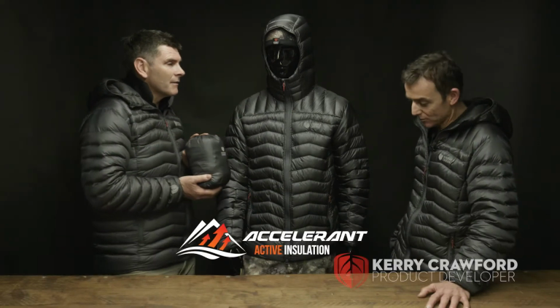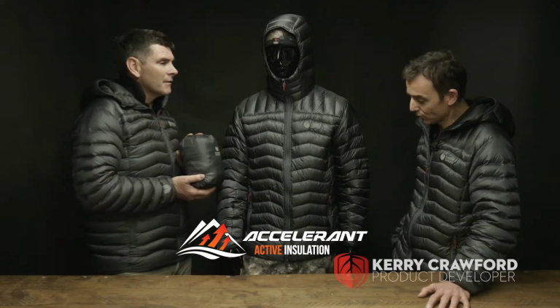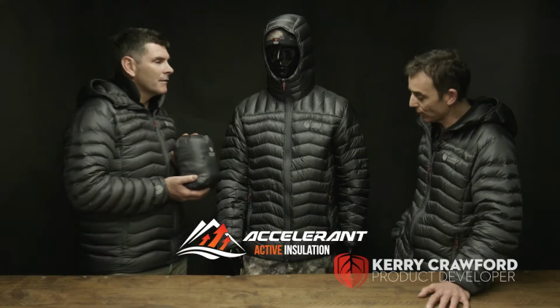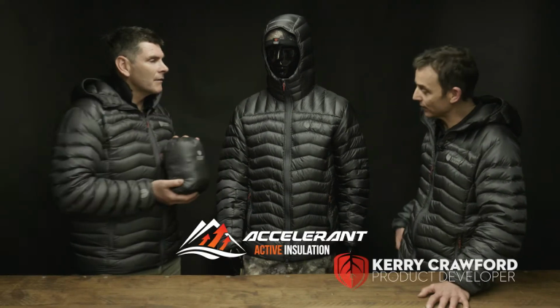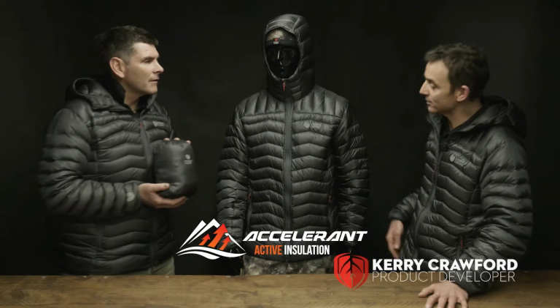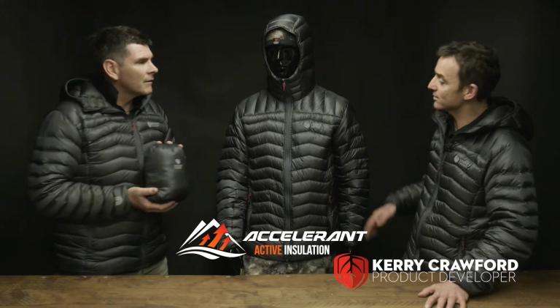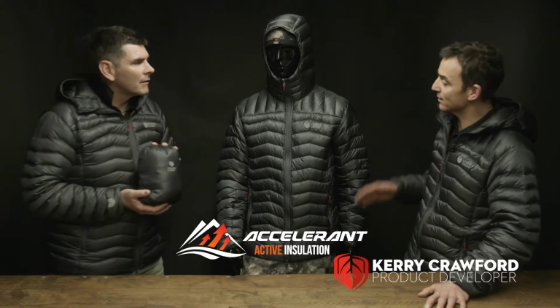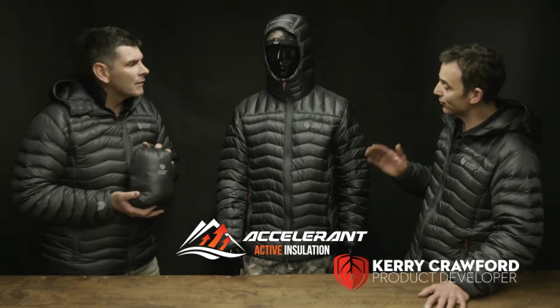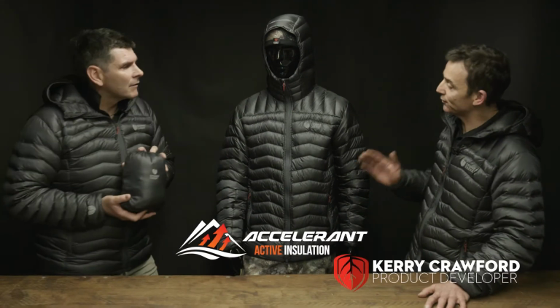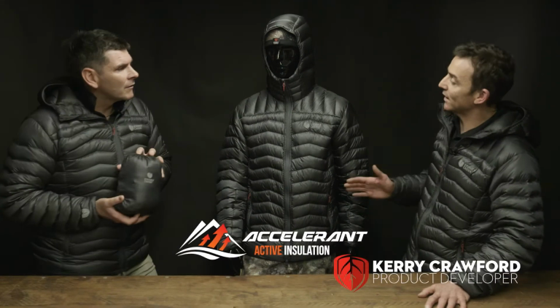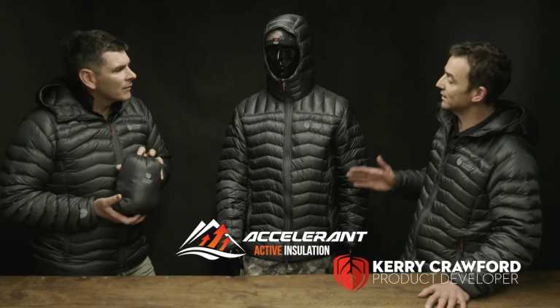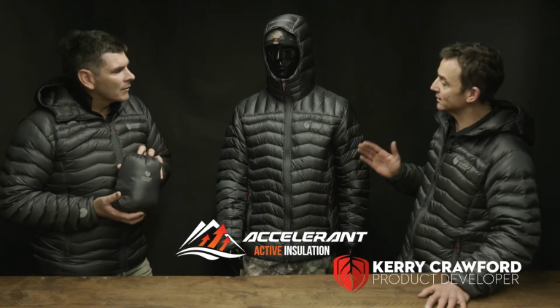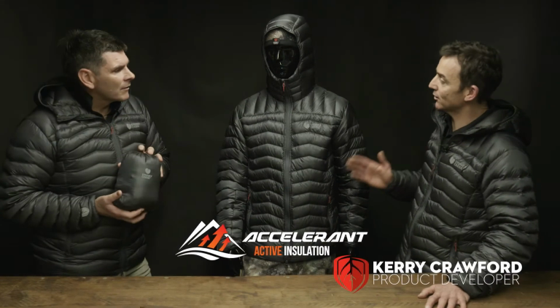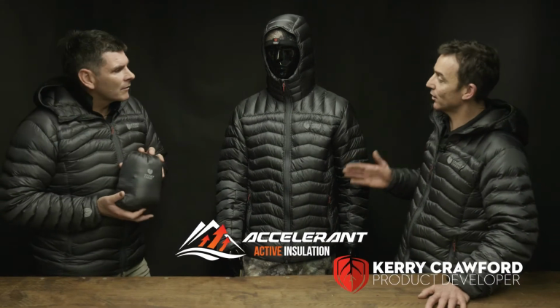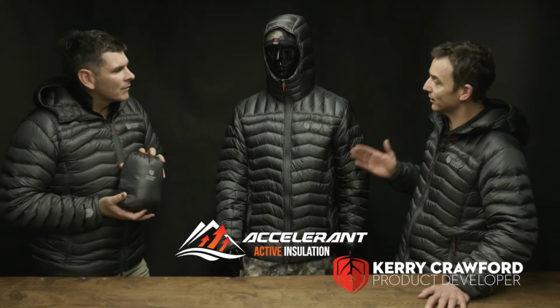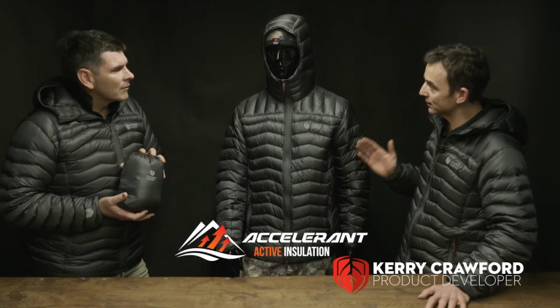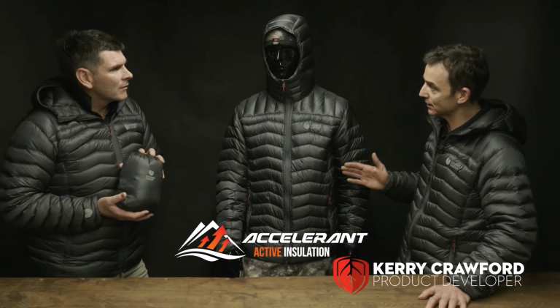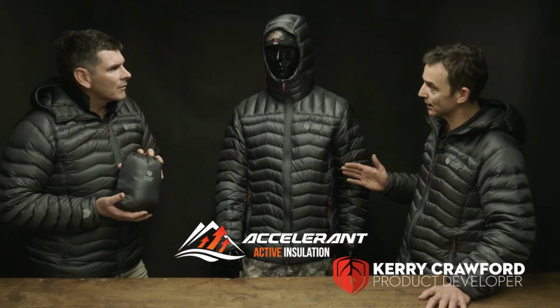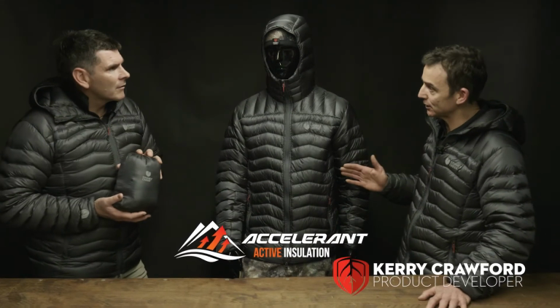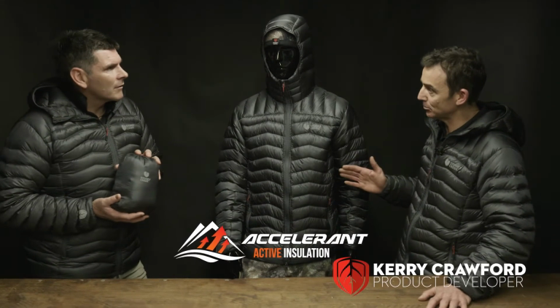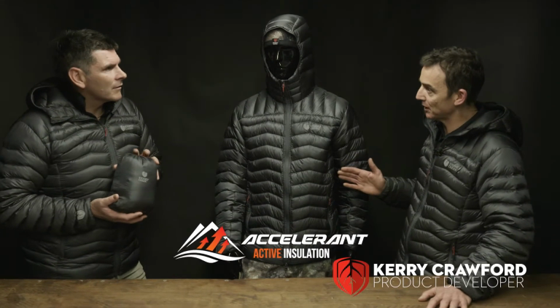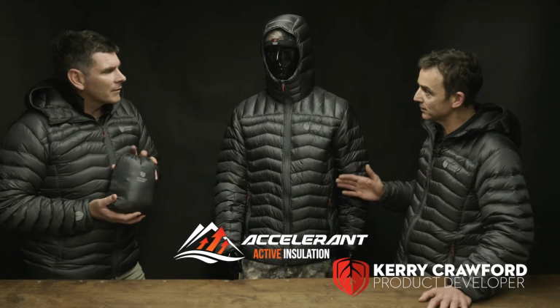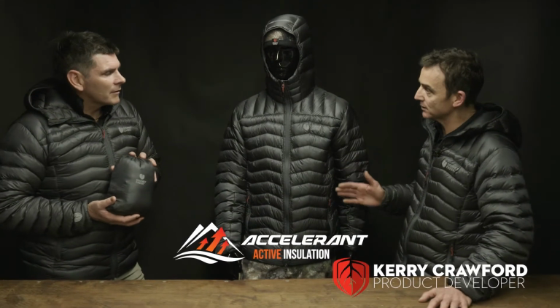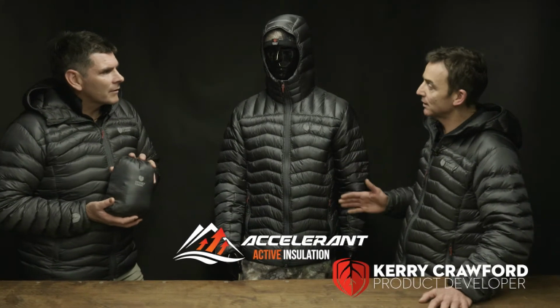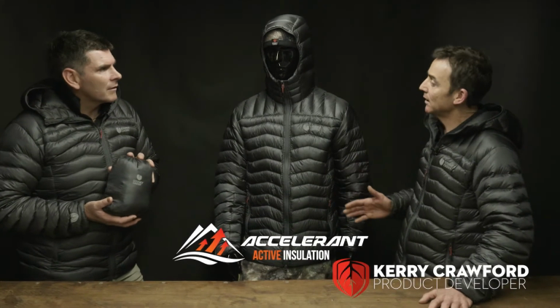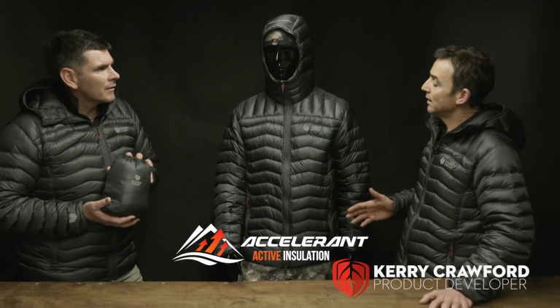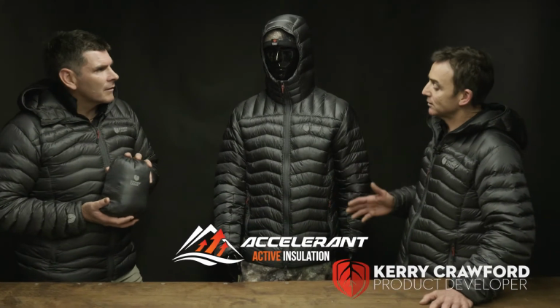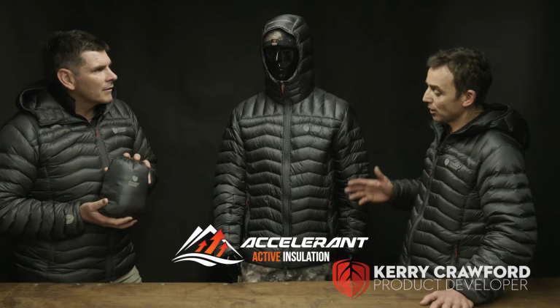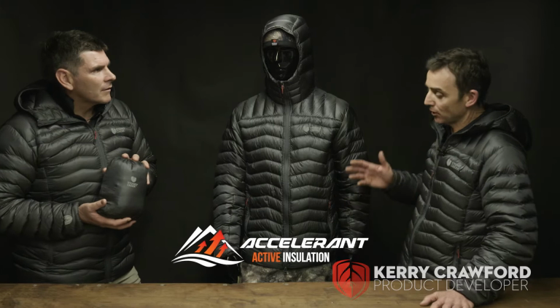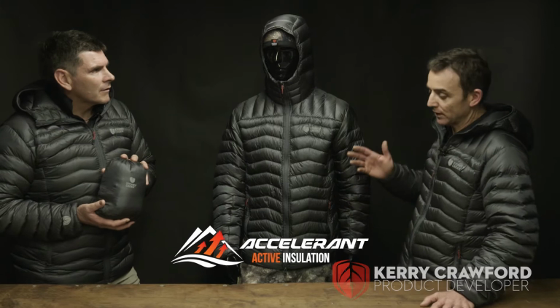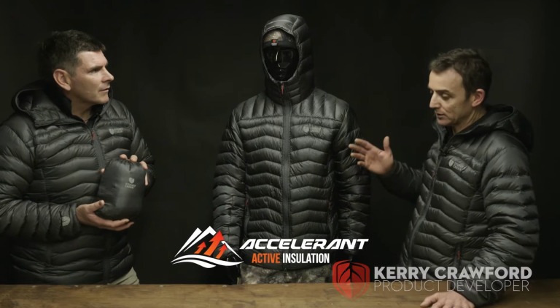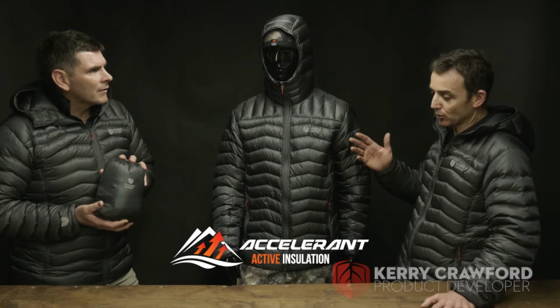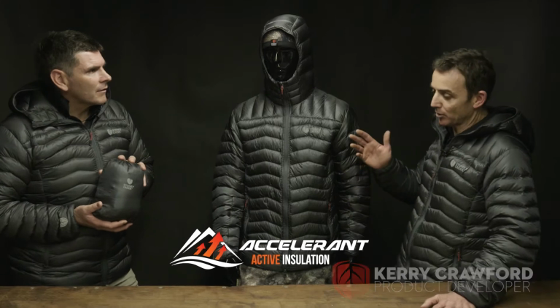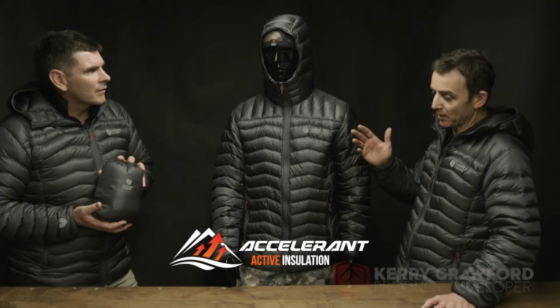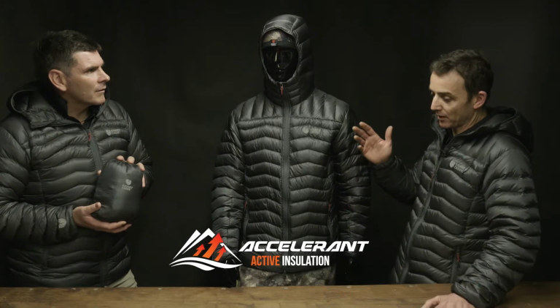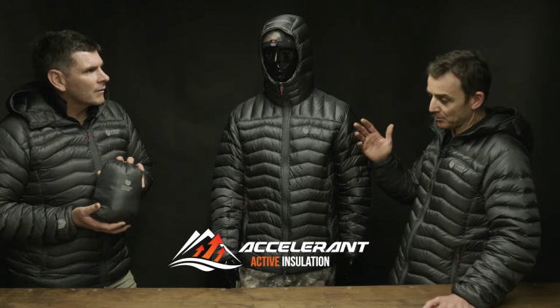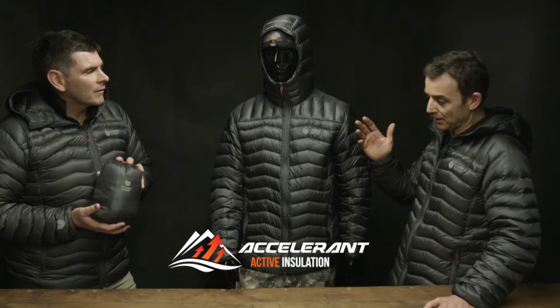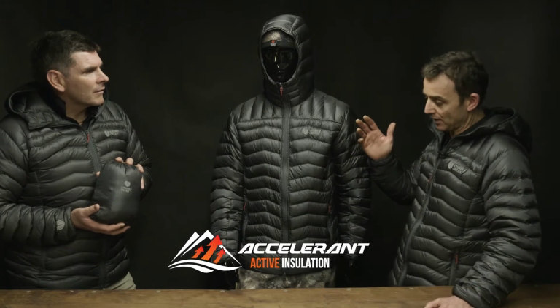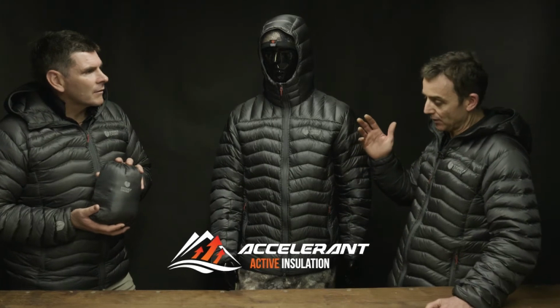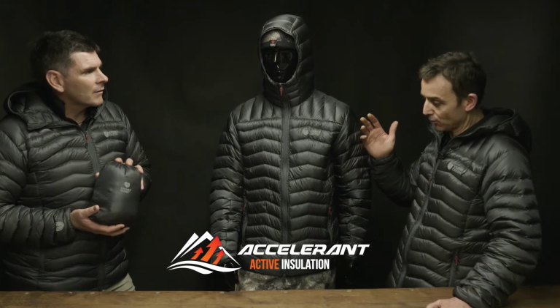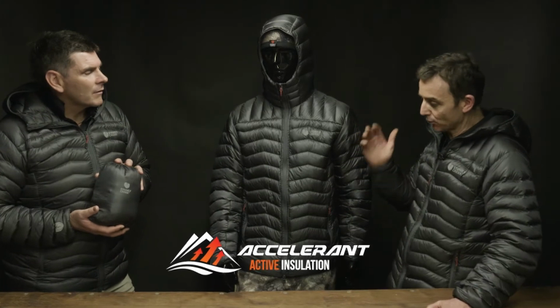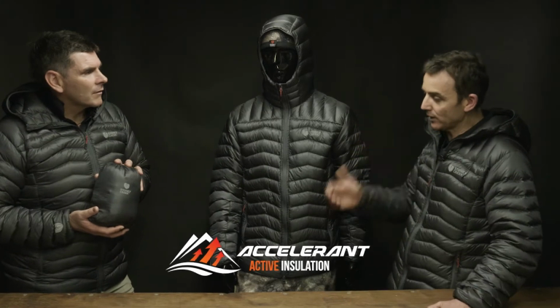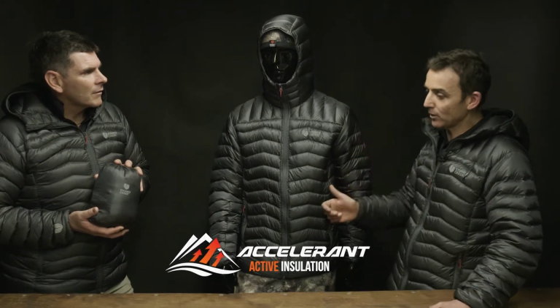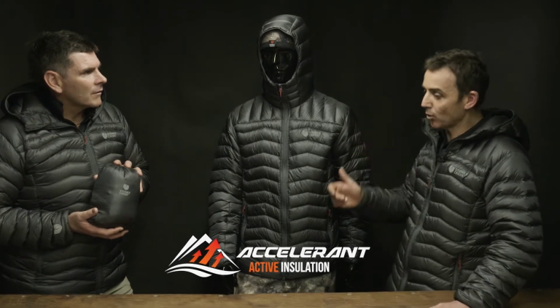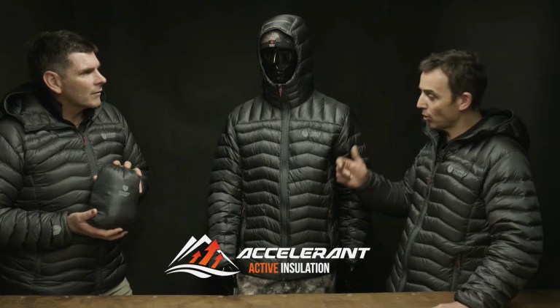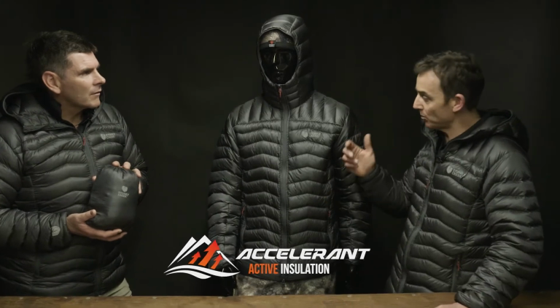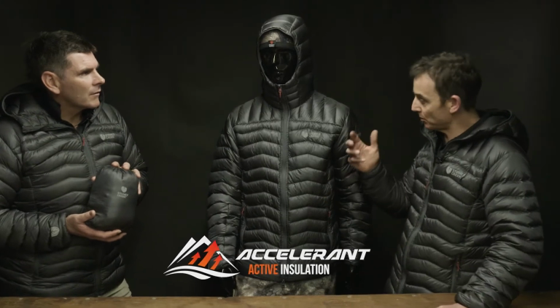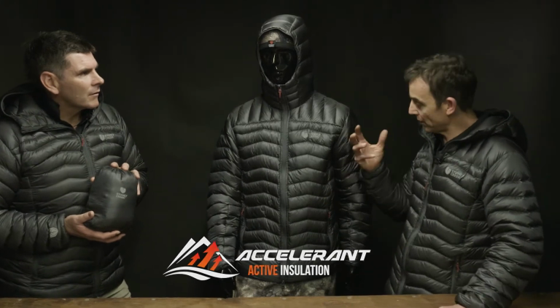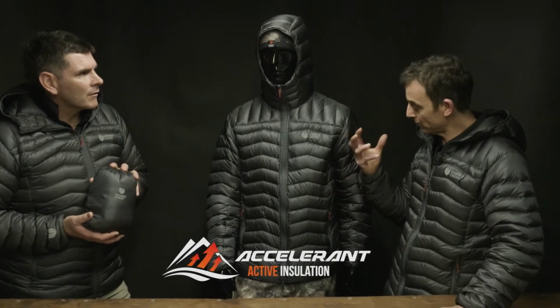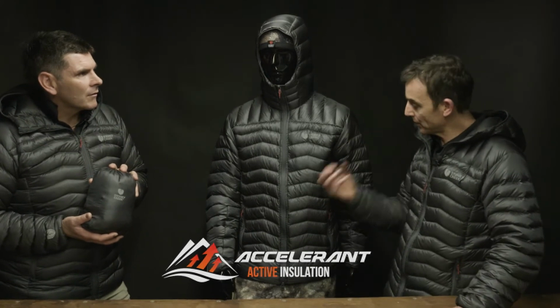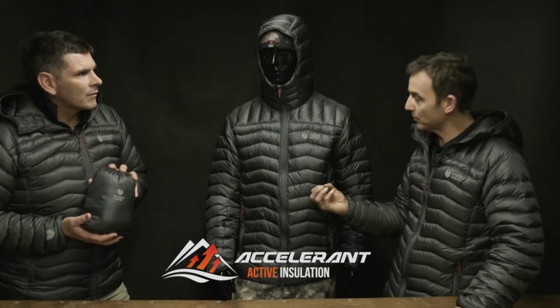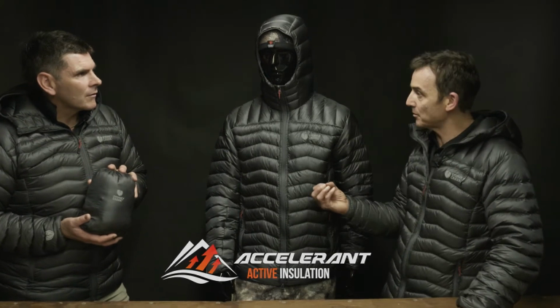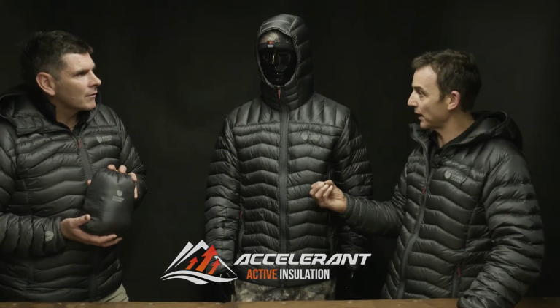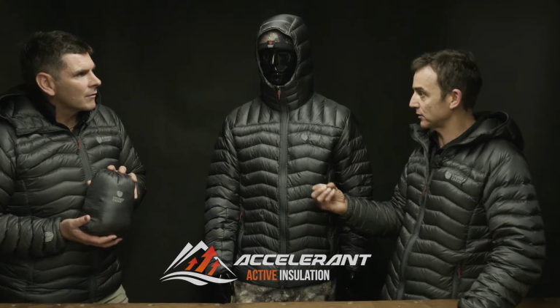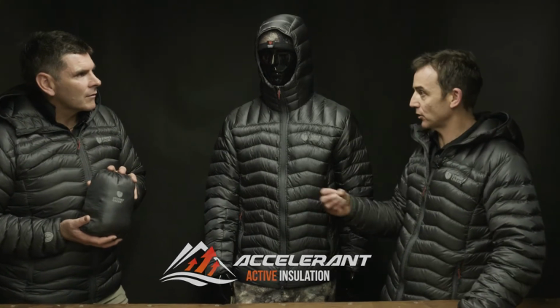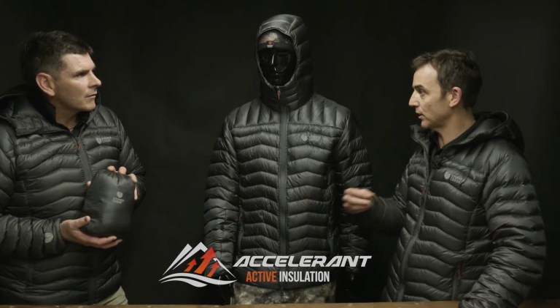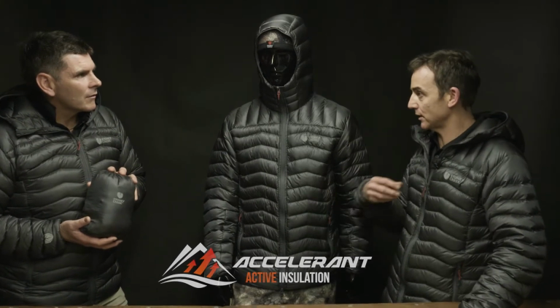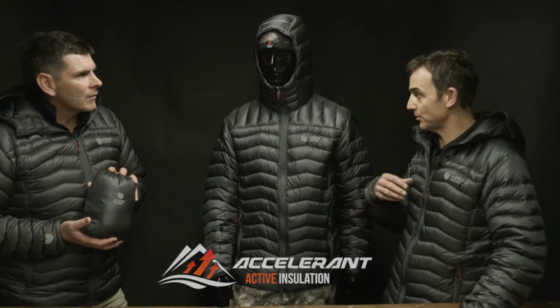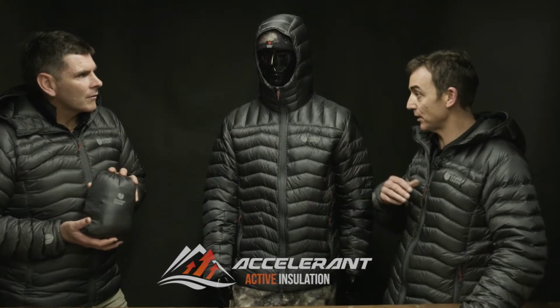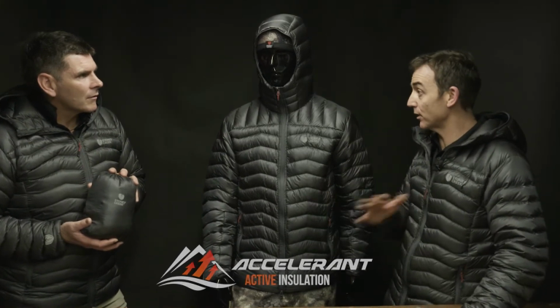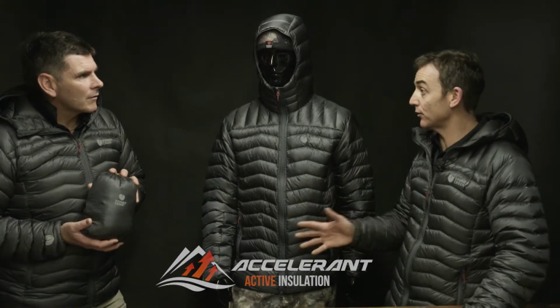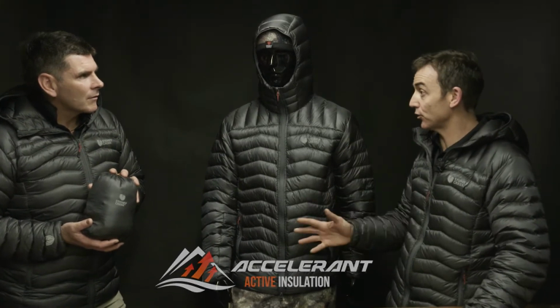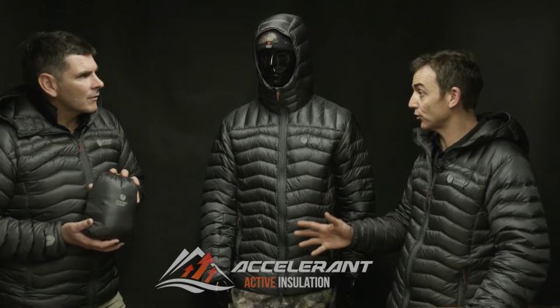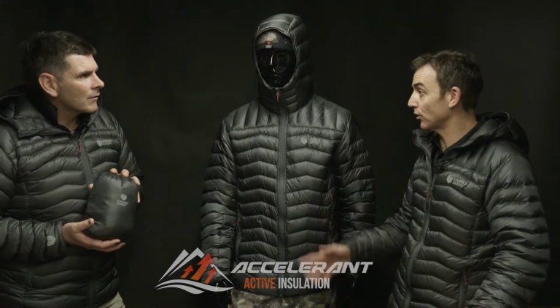This is great. This is our fast and light insulation piece. It's all about being really warm, but minimum pack size and being really versatile.